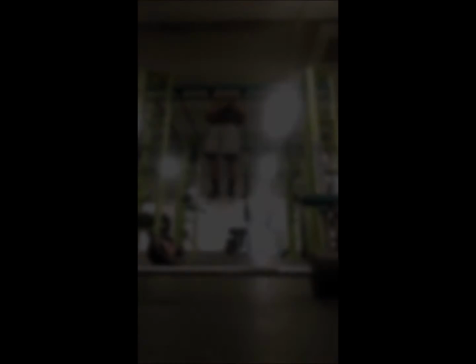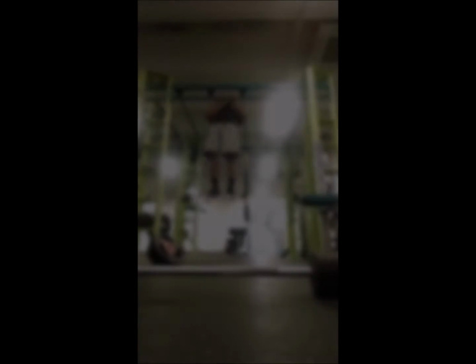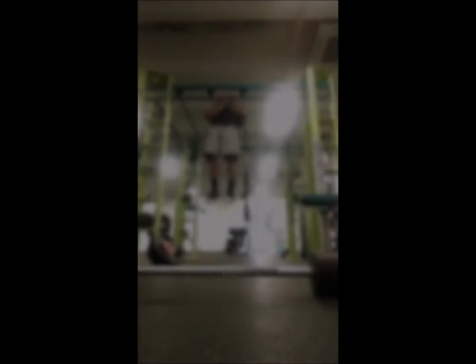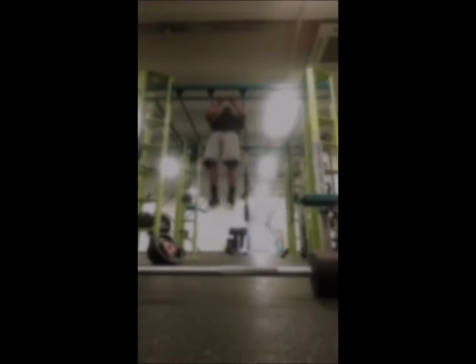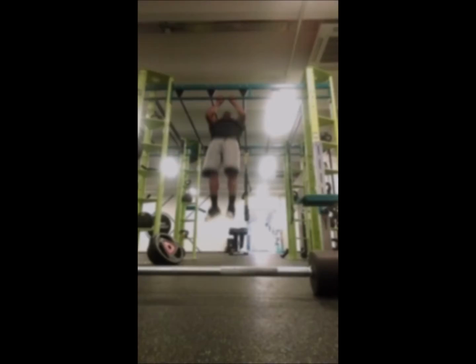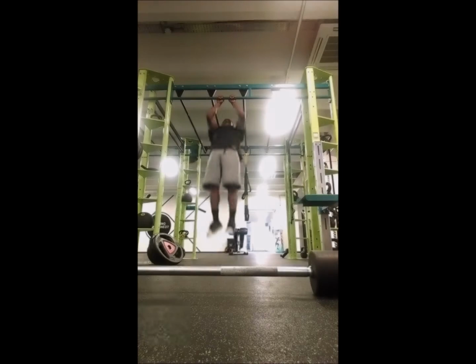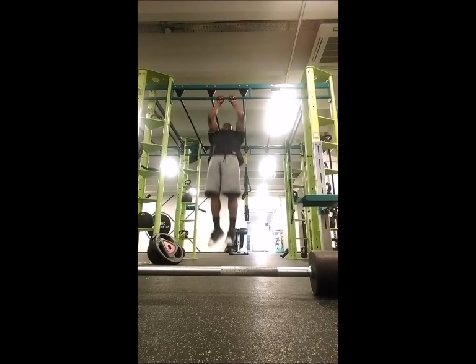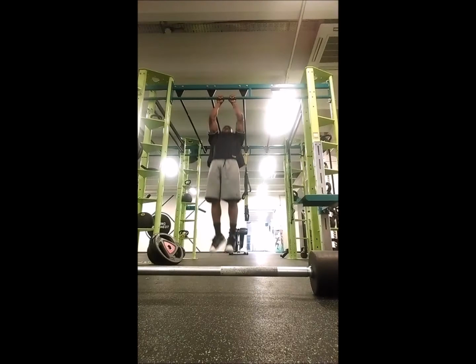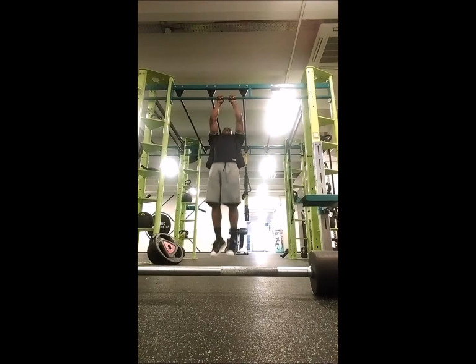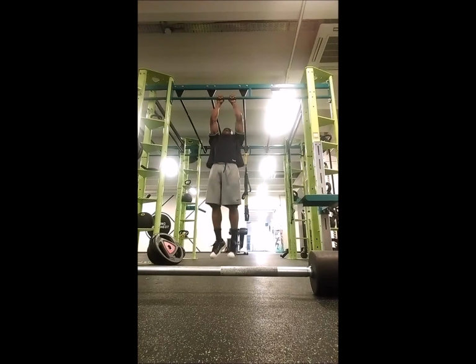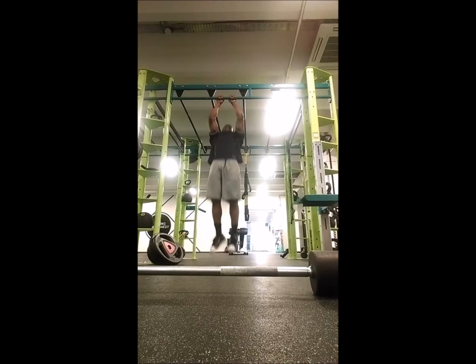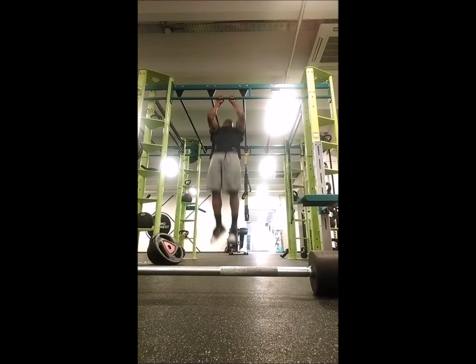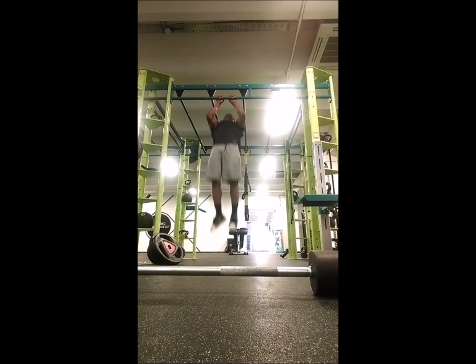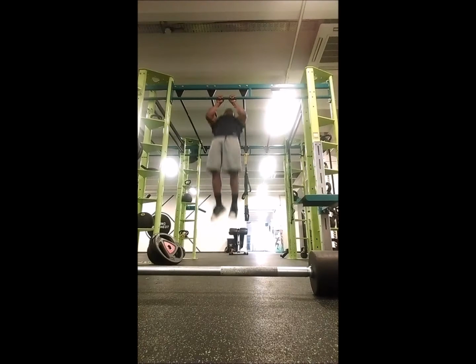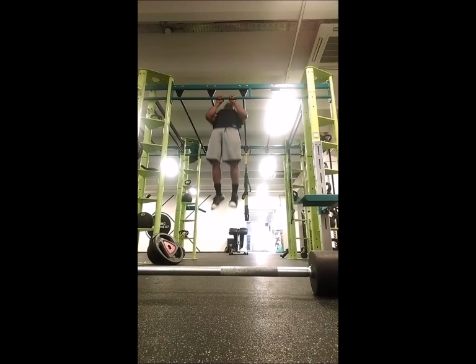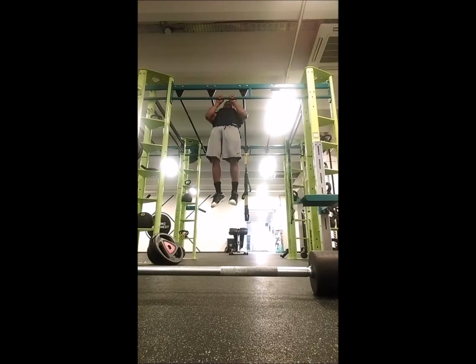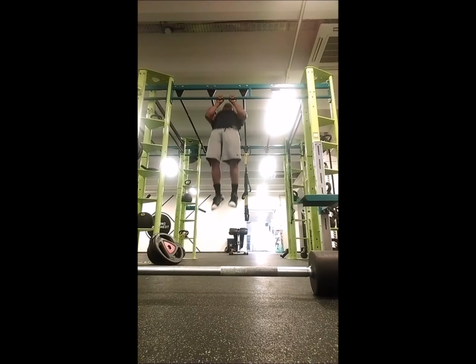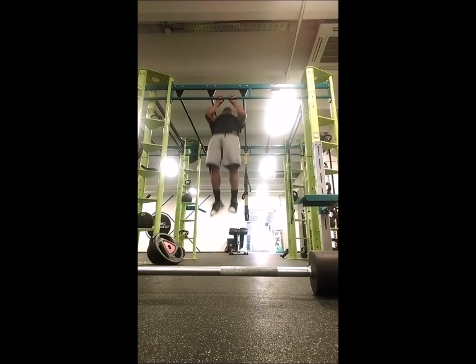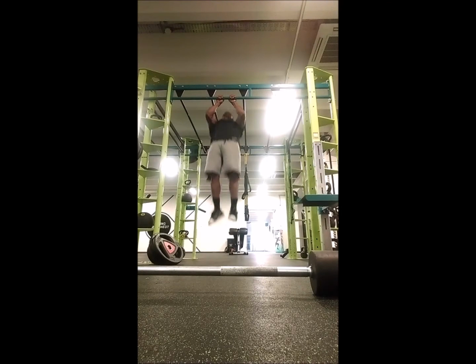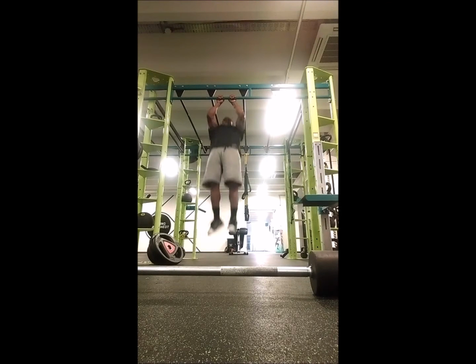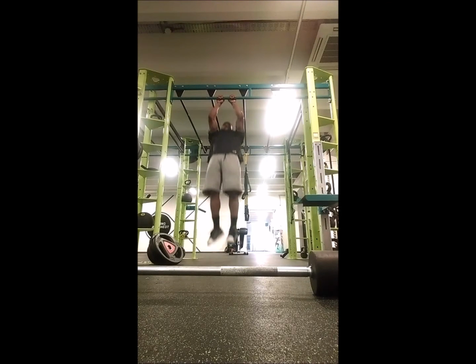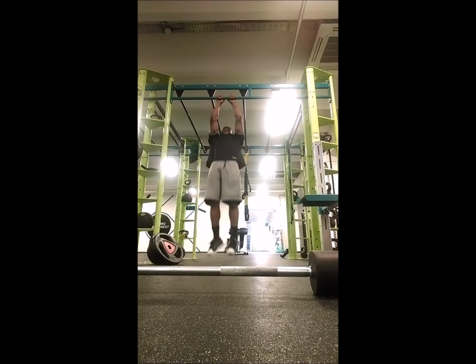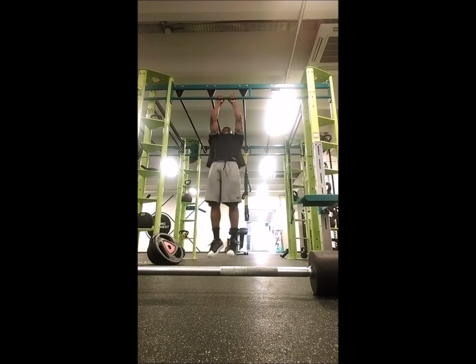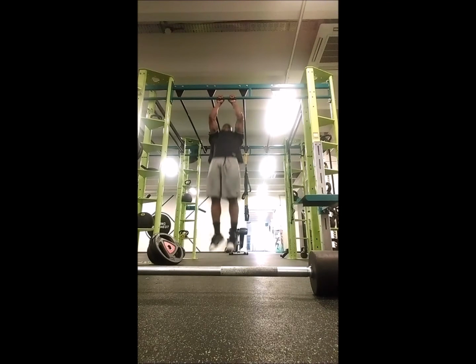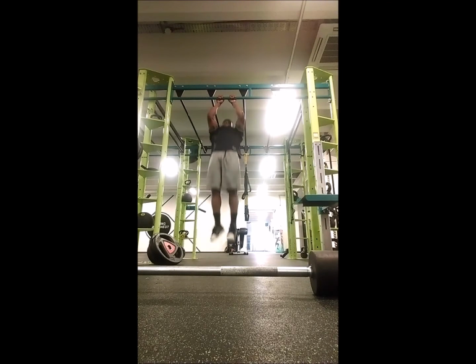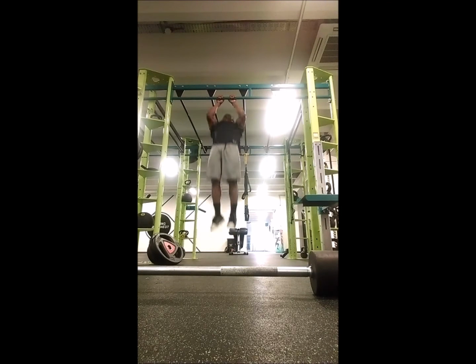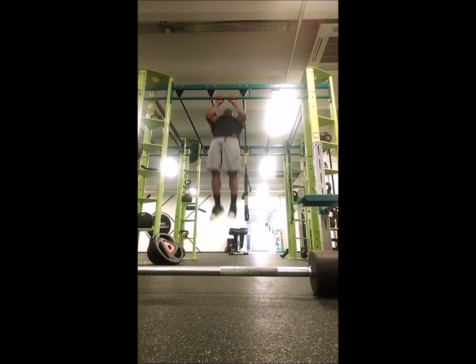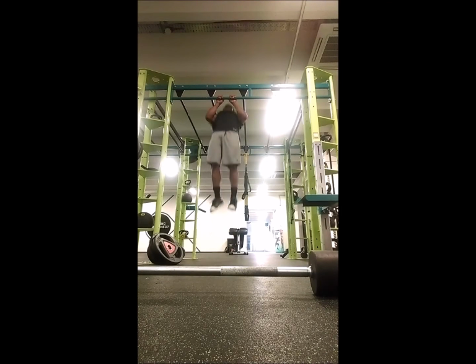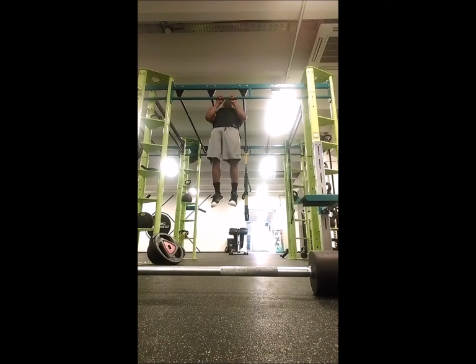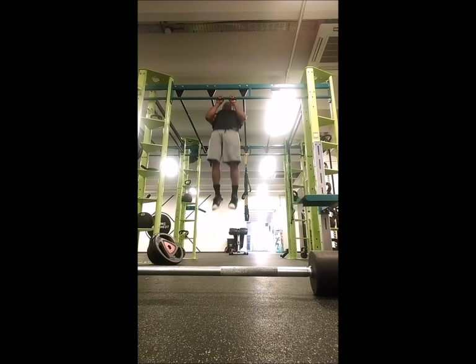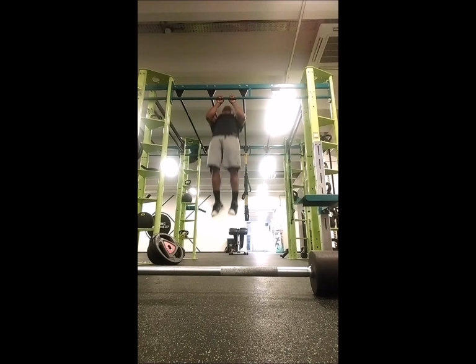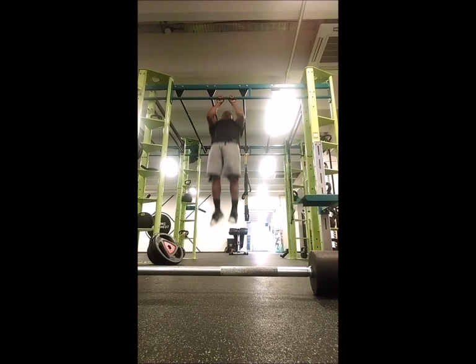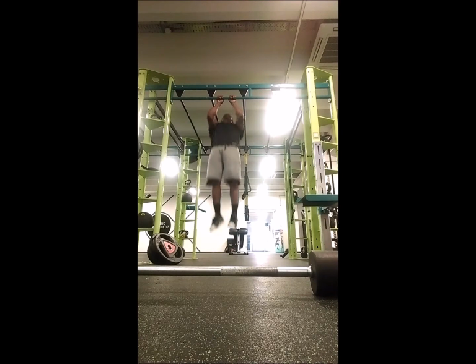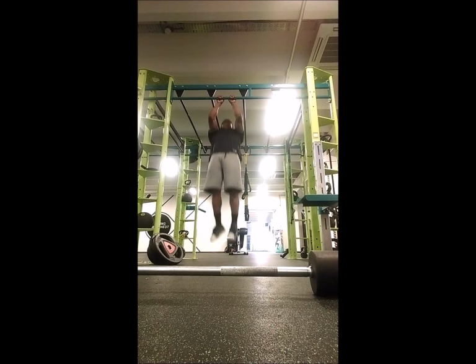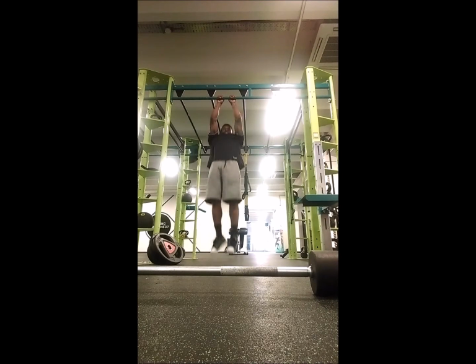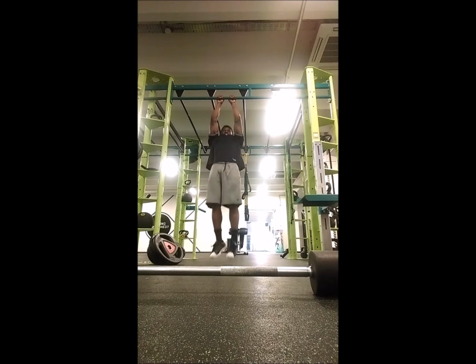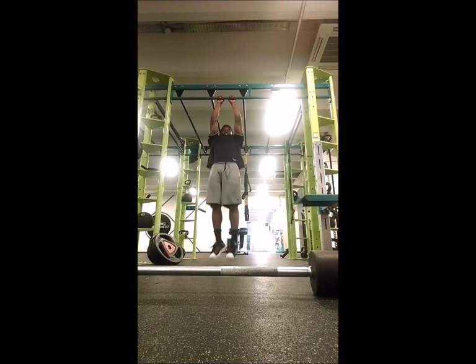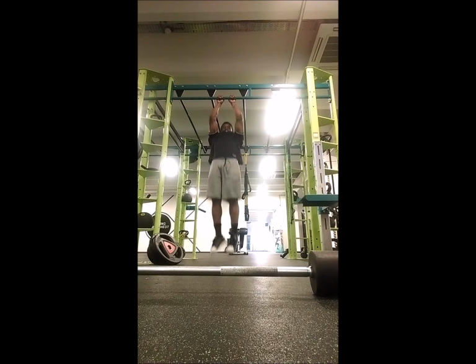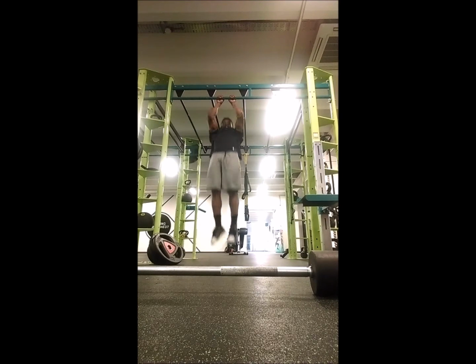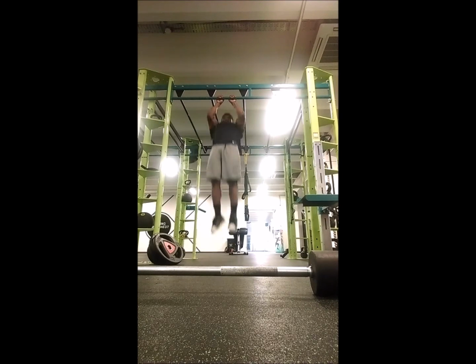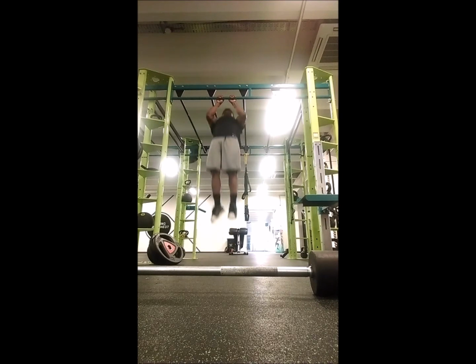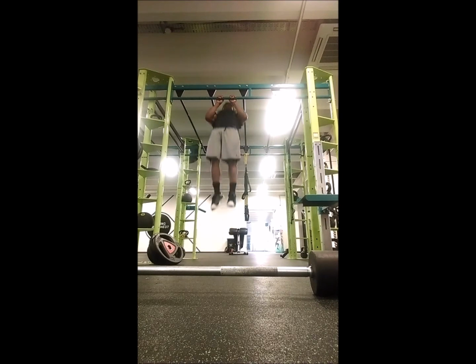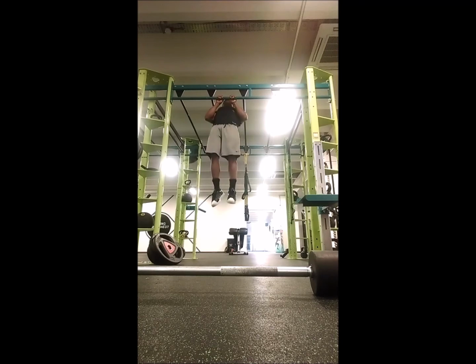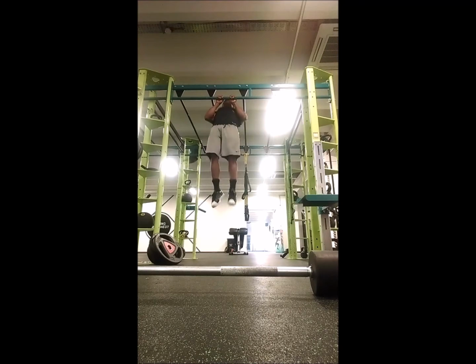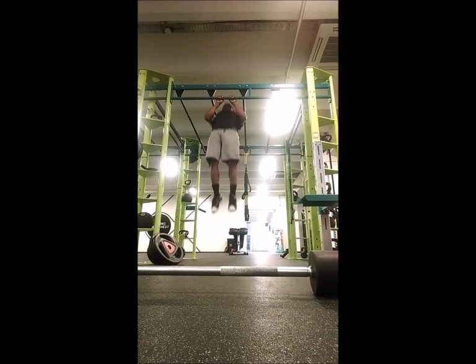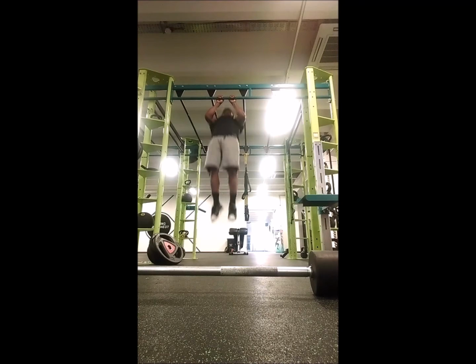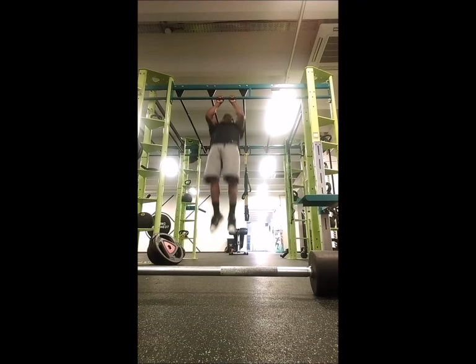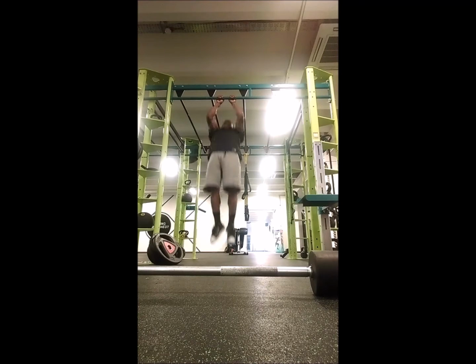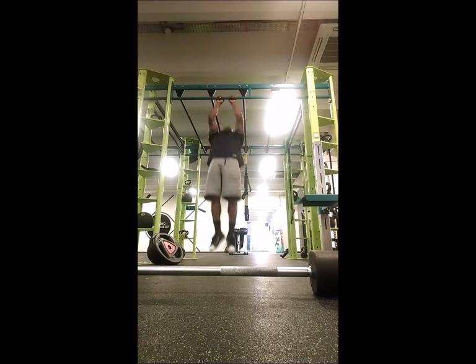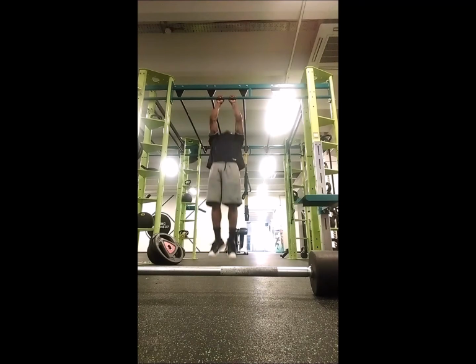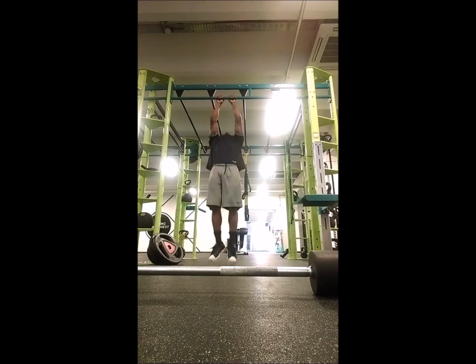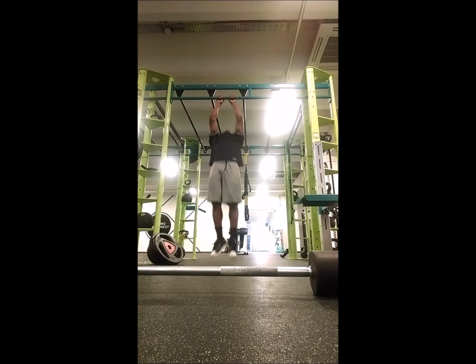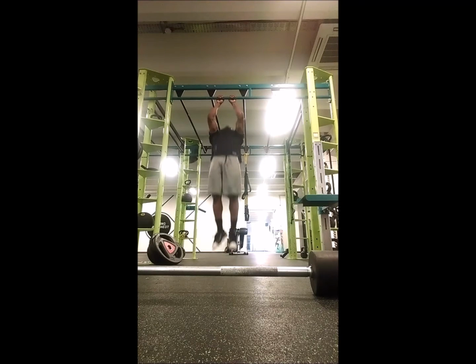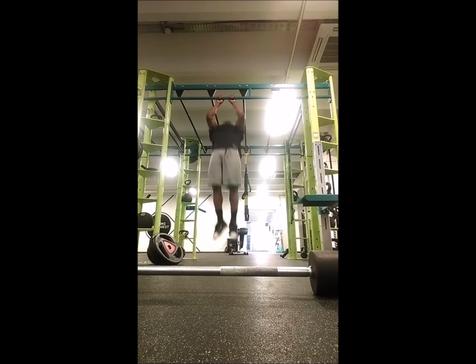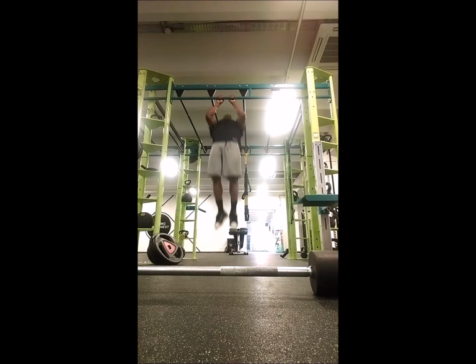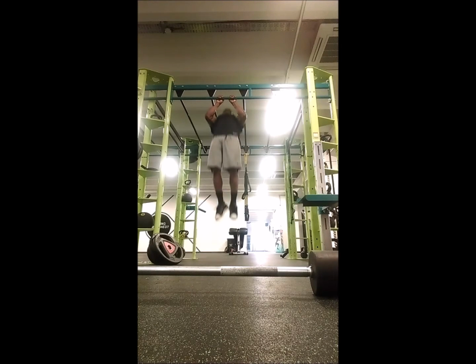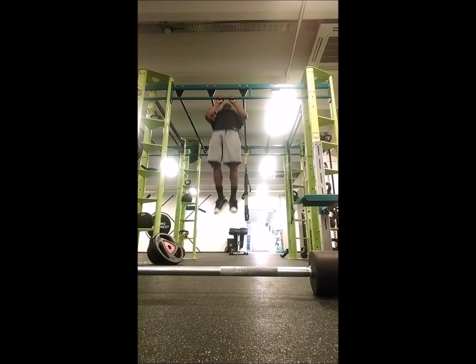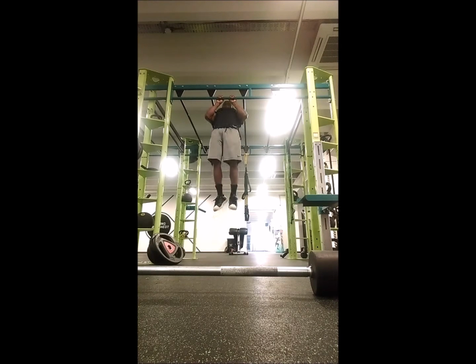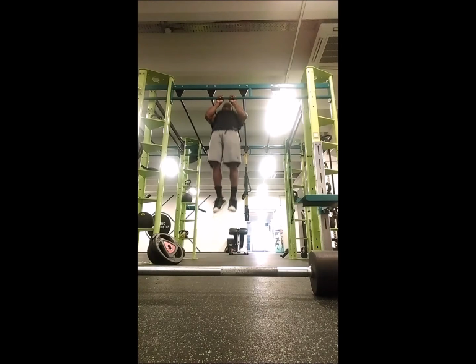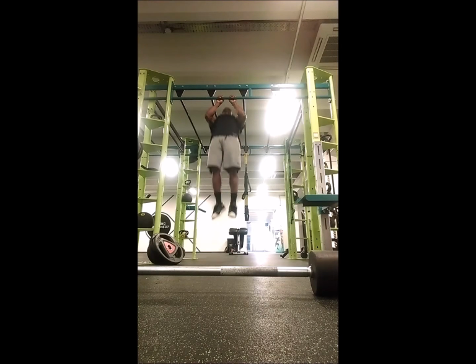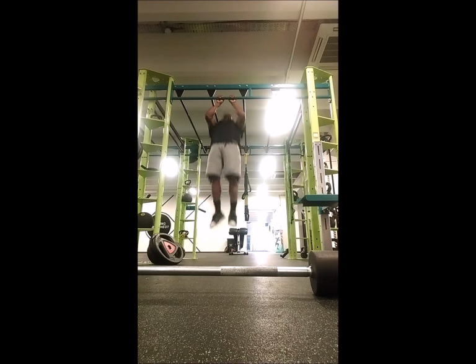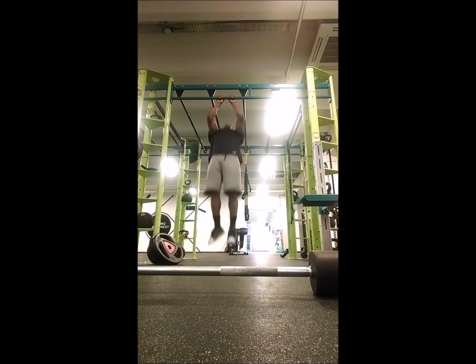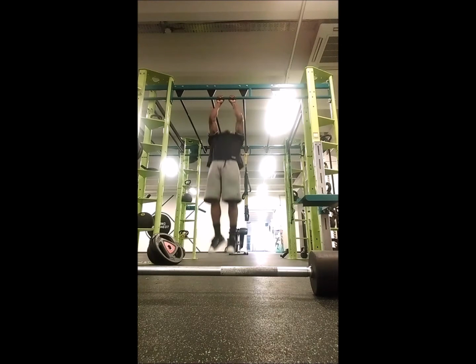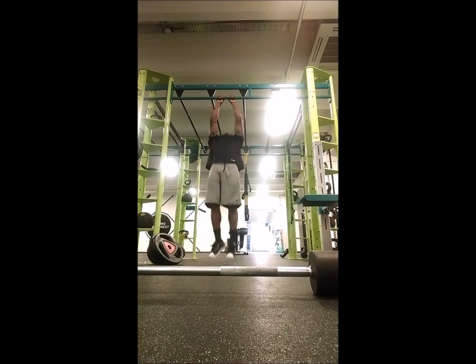What's good guys, it's back day. I'm sorry for the delay about my video production, but yes, it's back day.